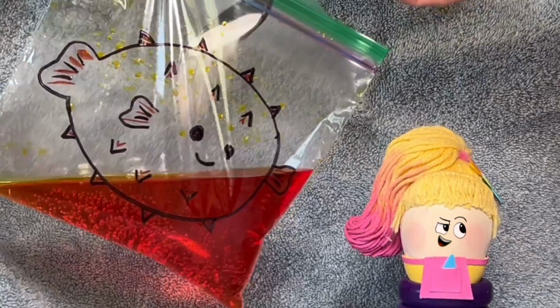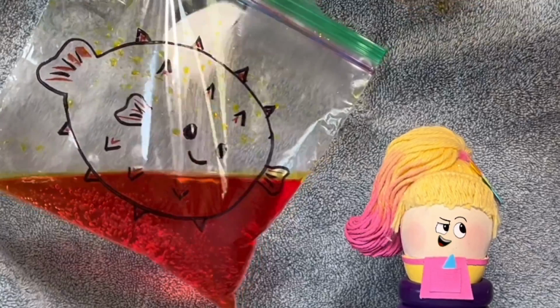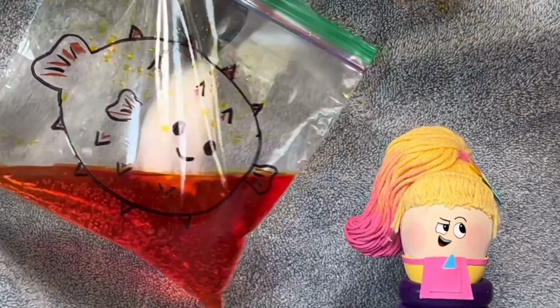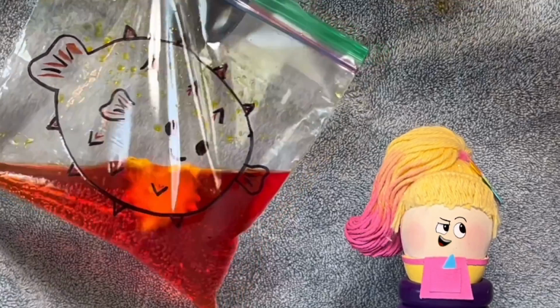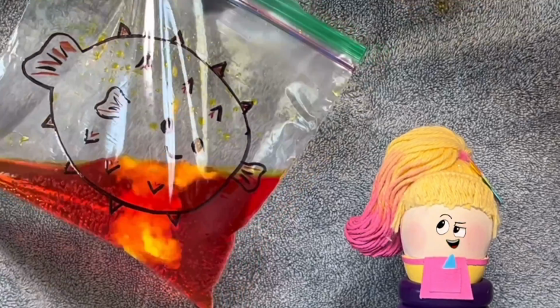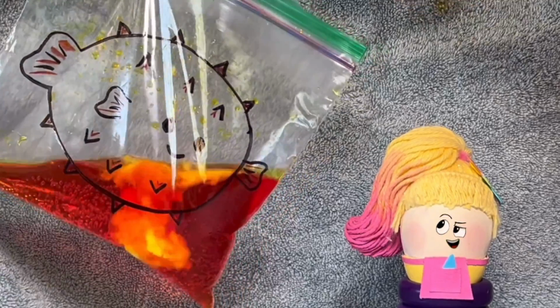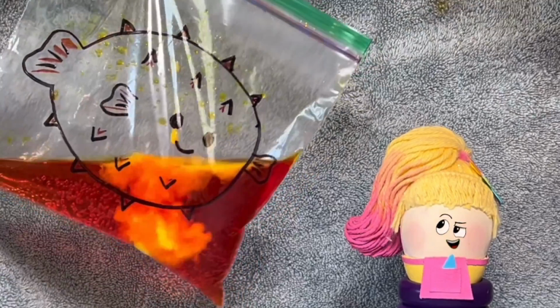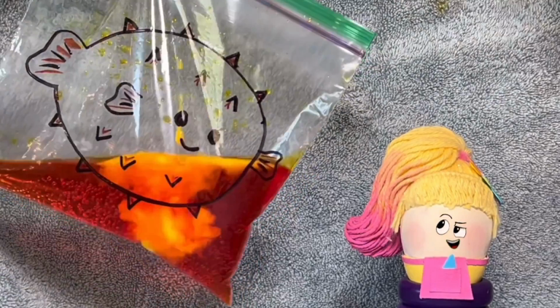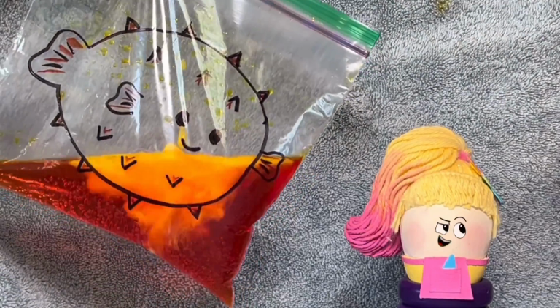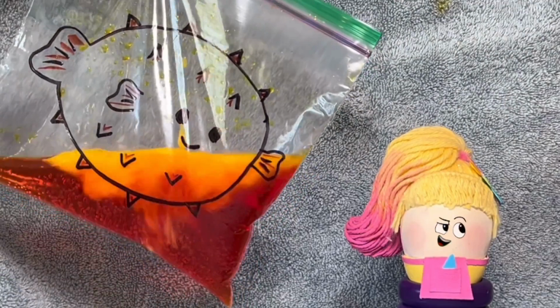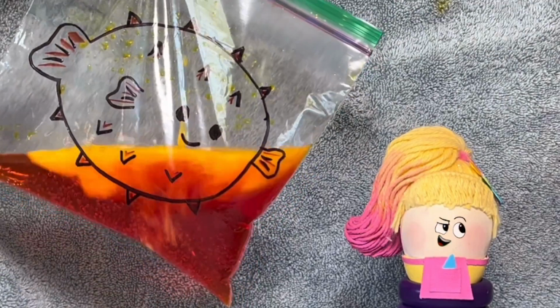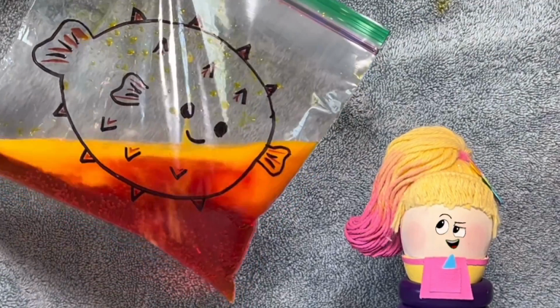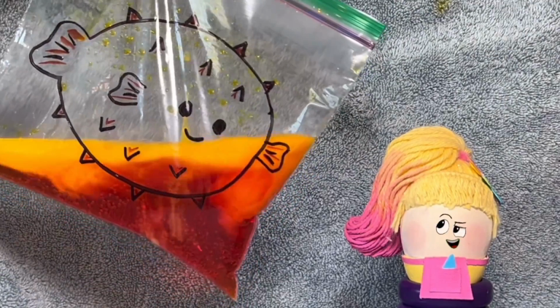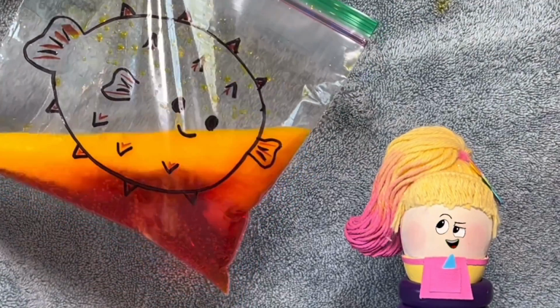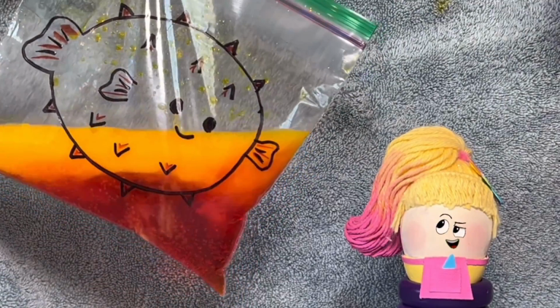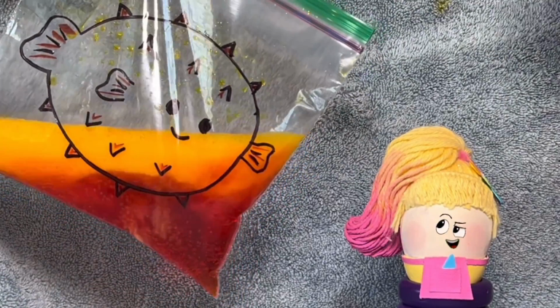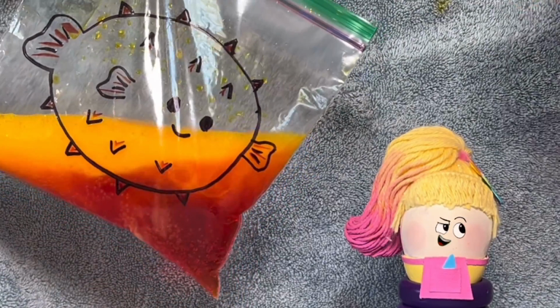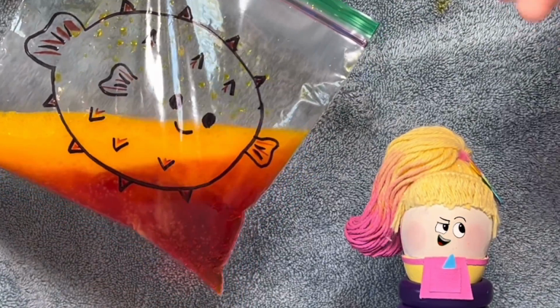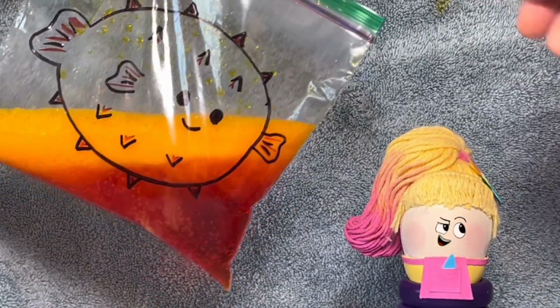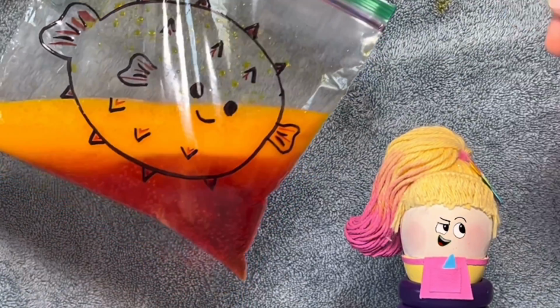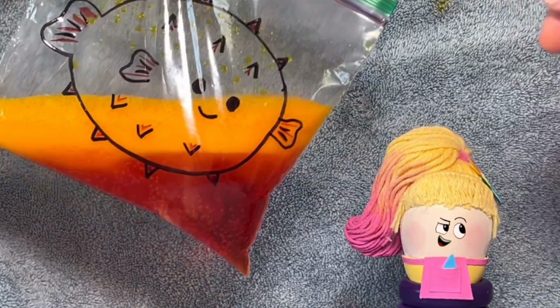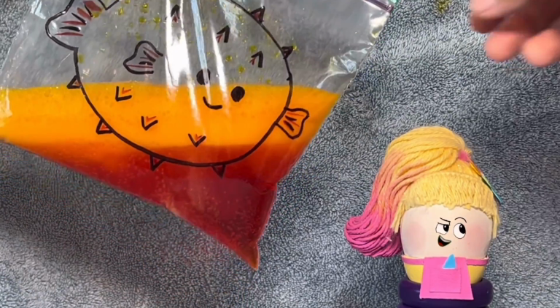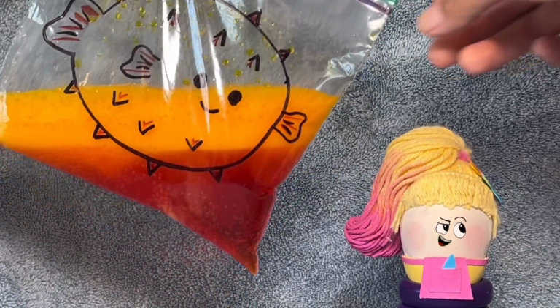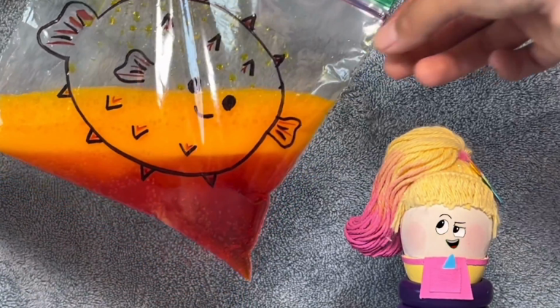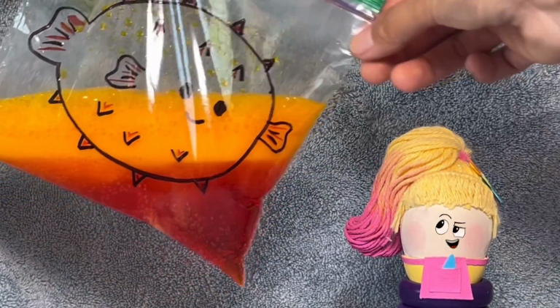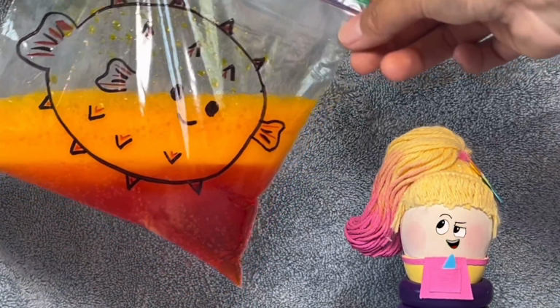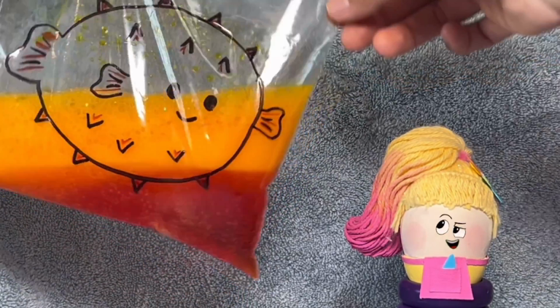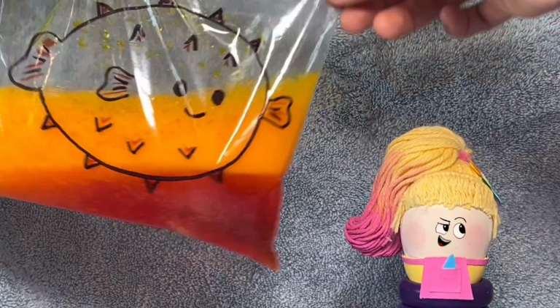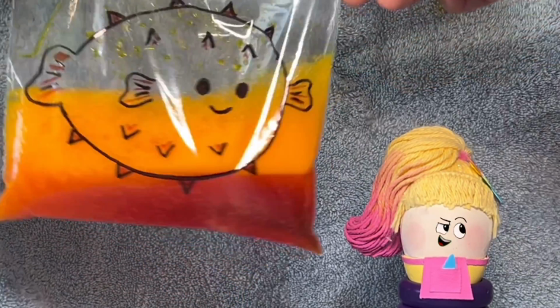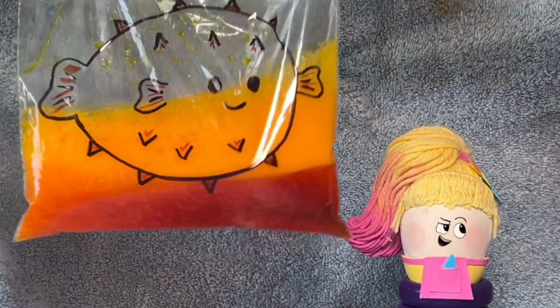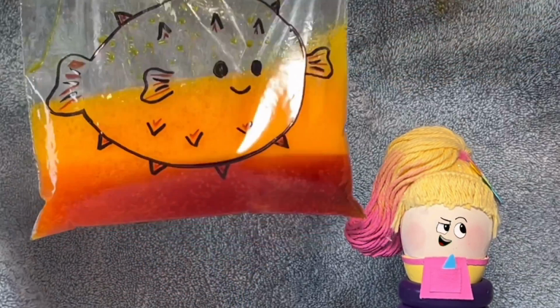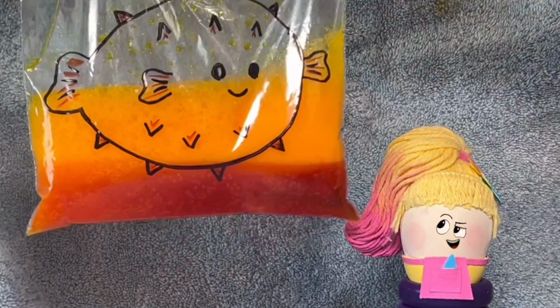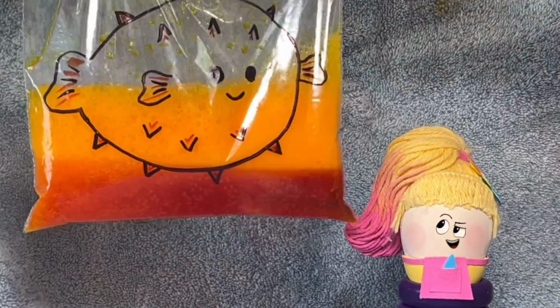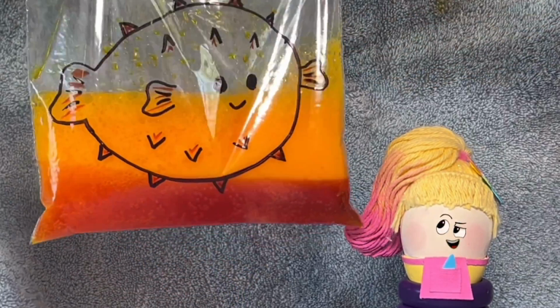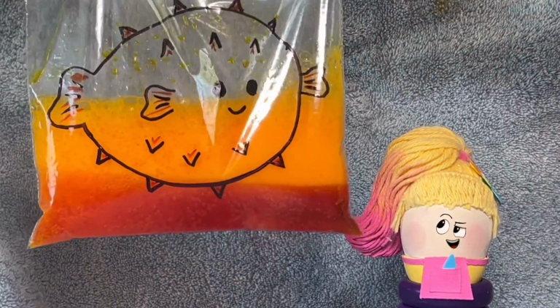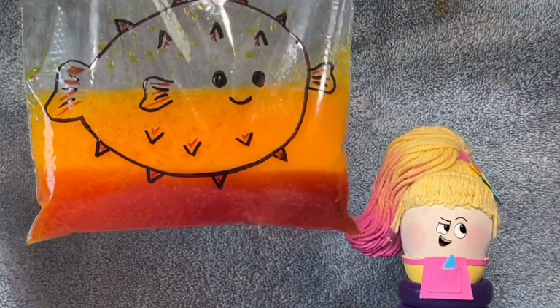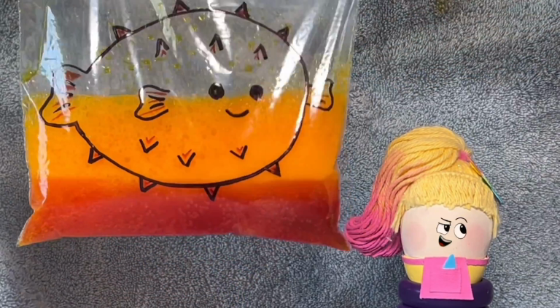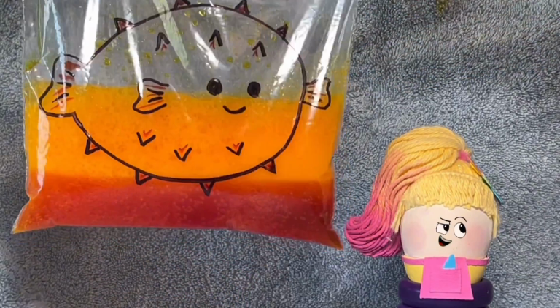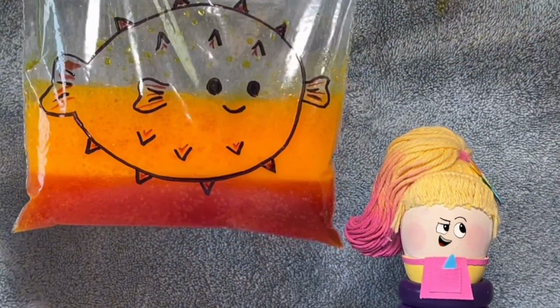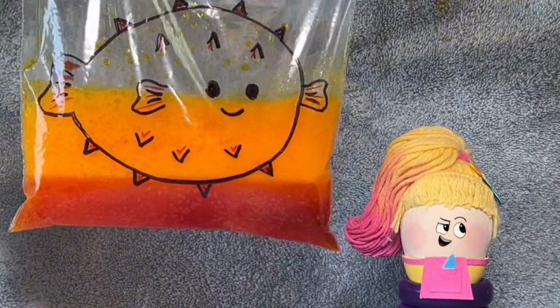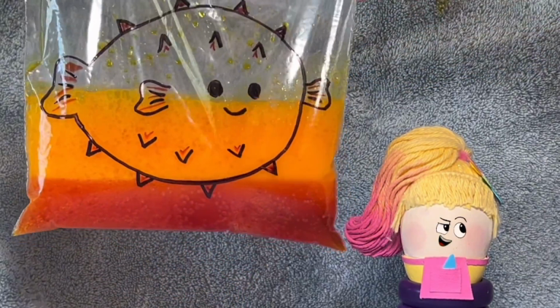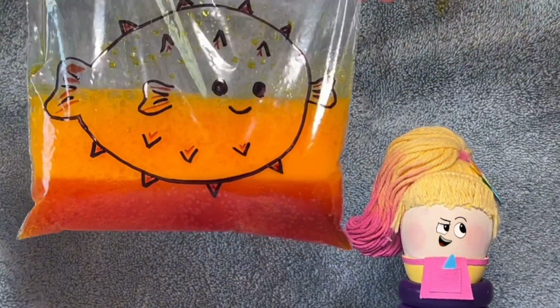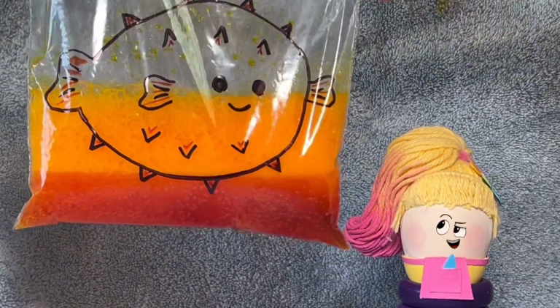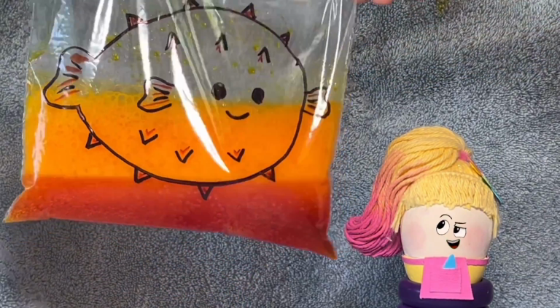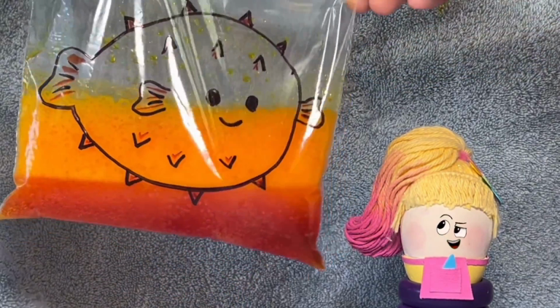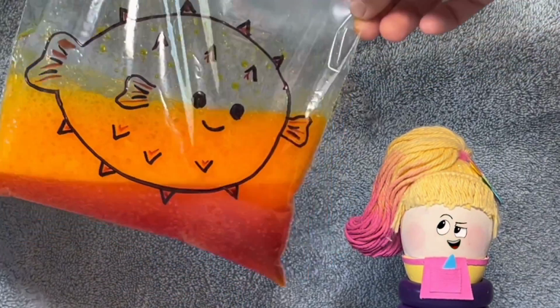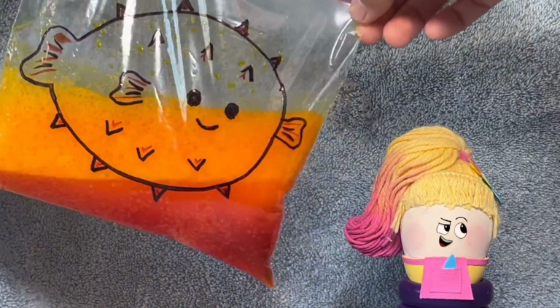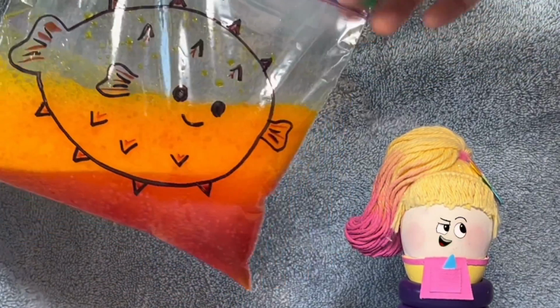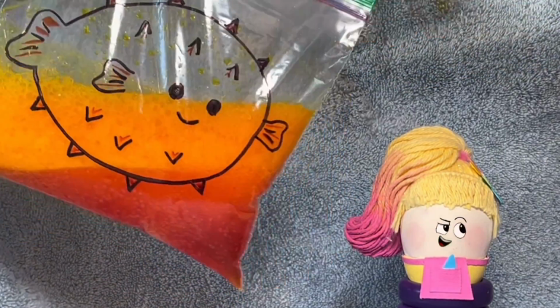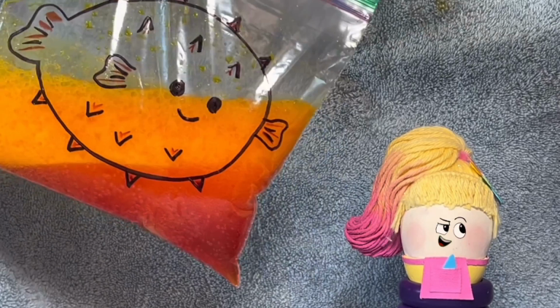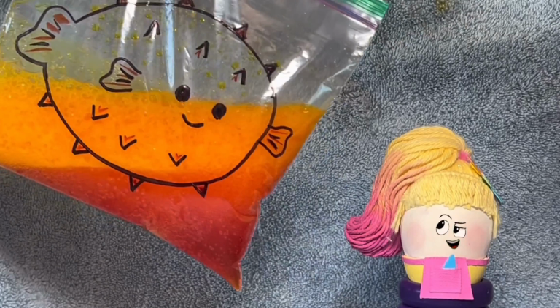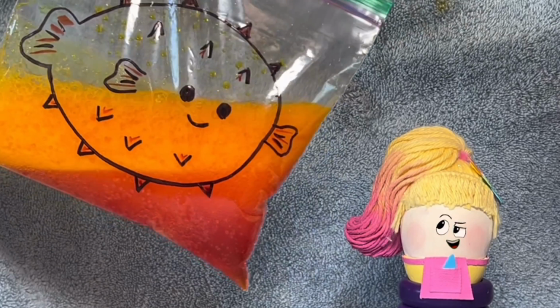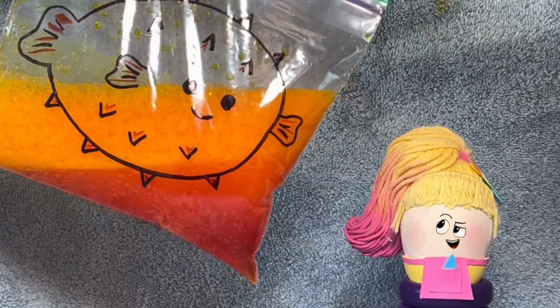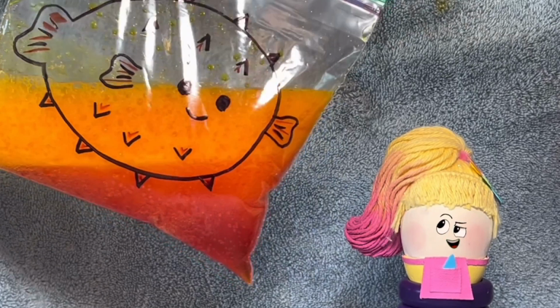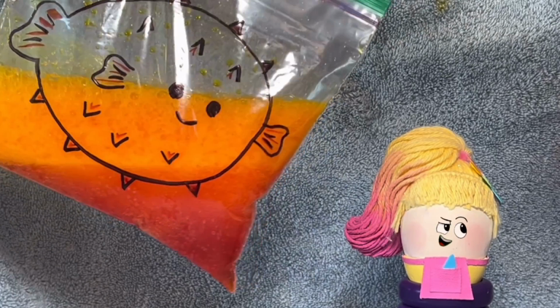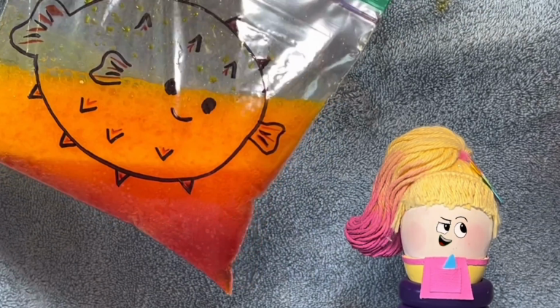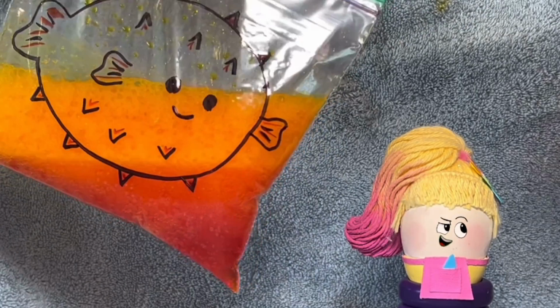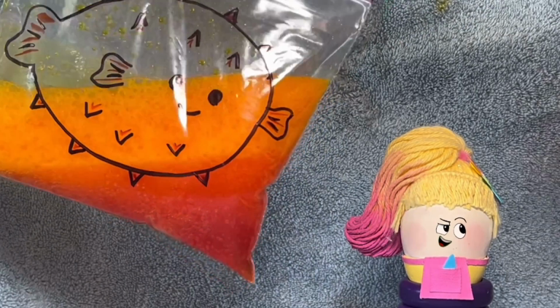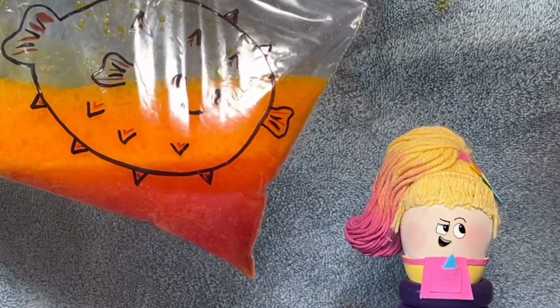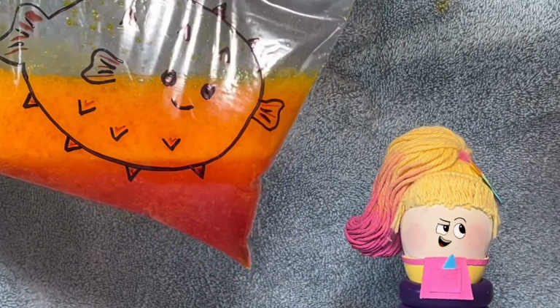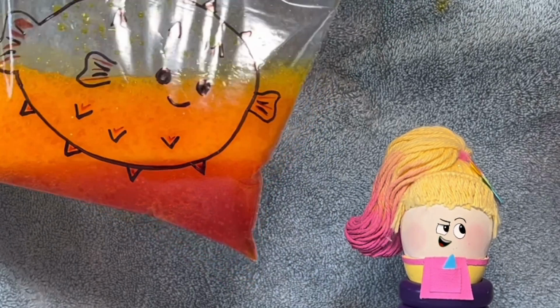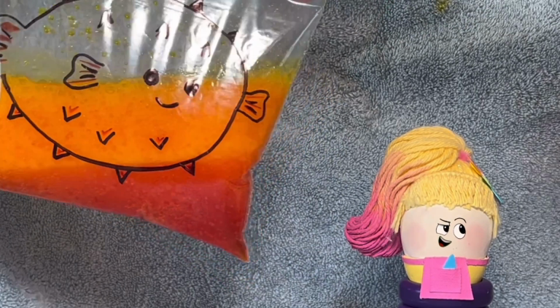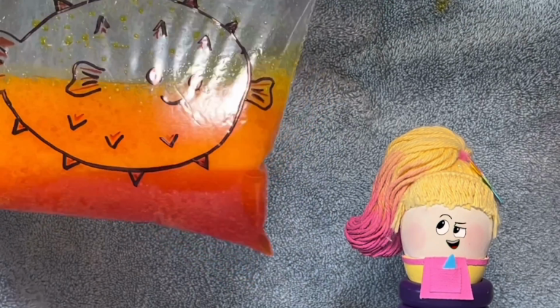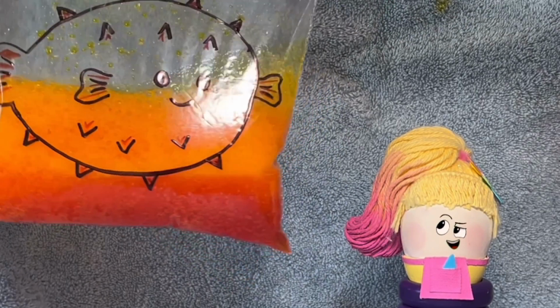Whoa! Pasha made her very own blow-up puffer fish. Let's see how she did it.